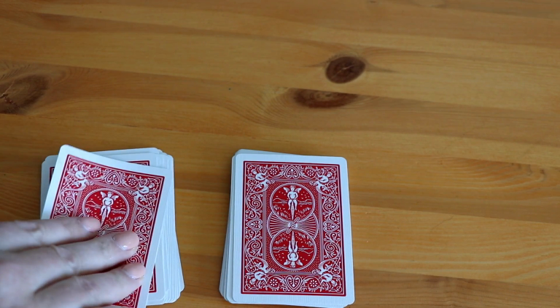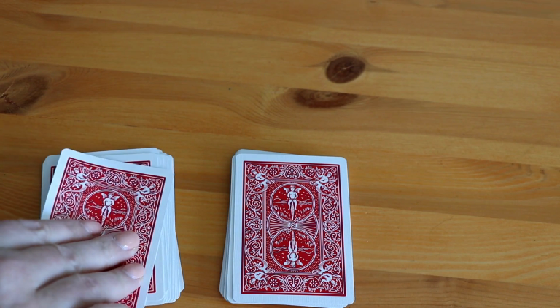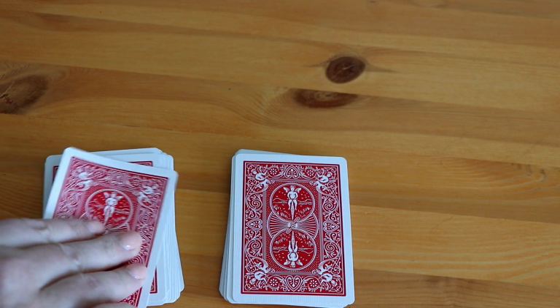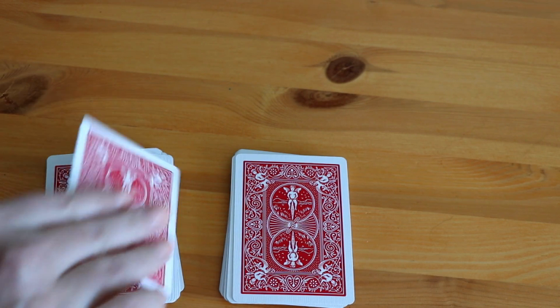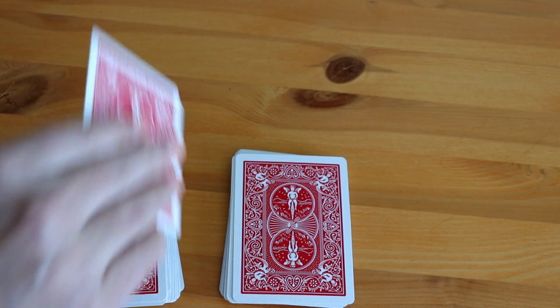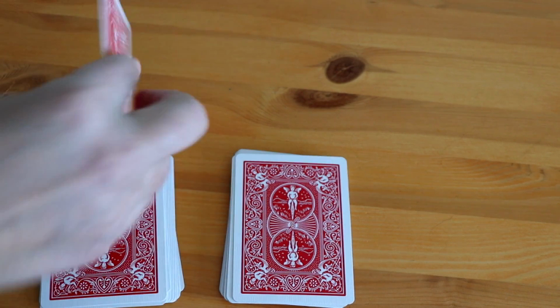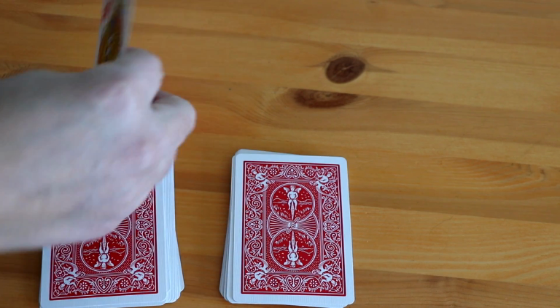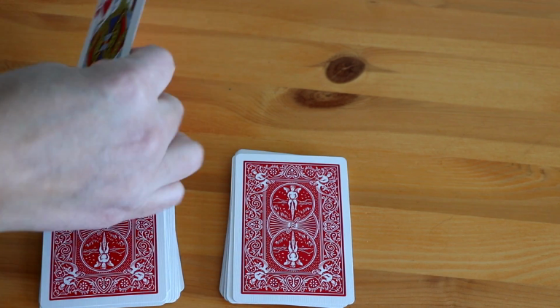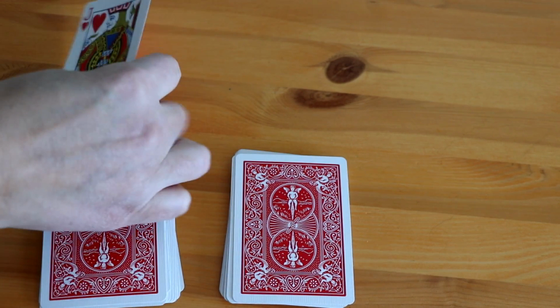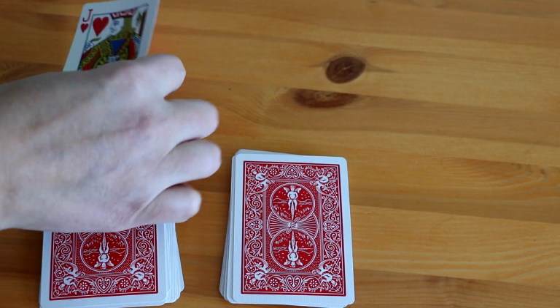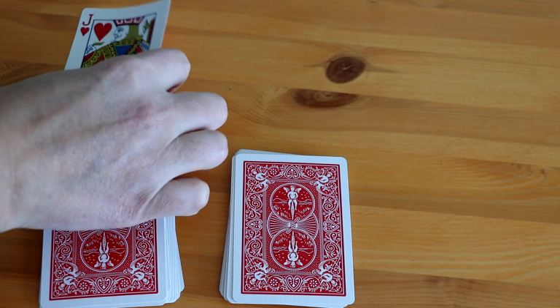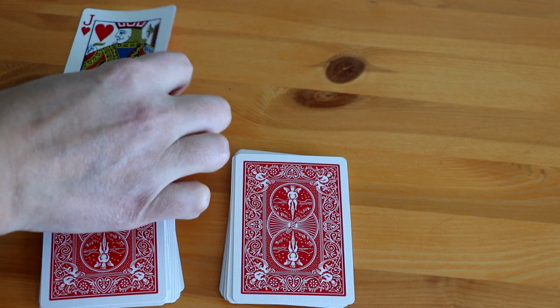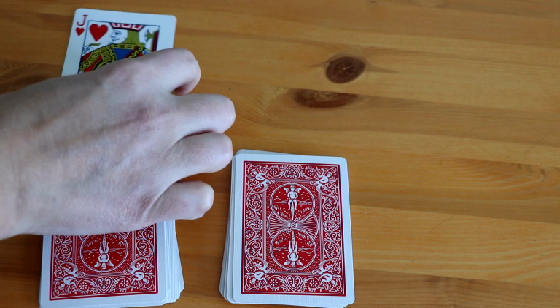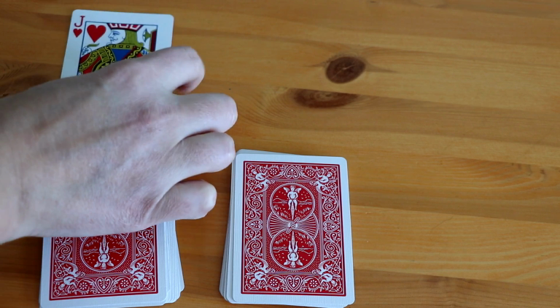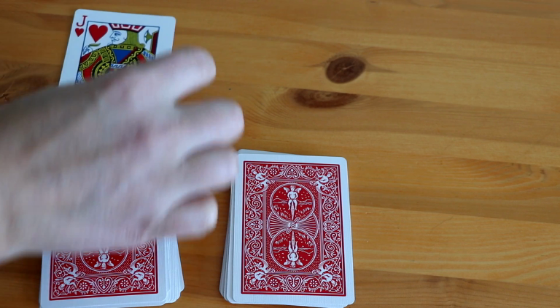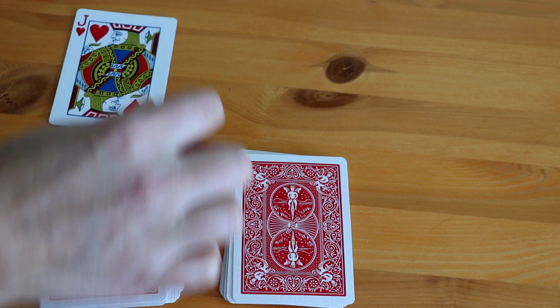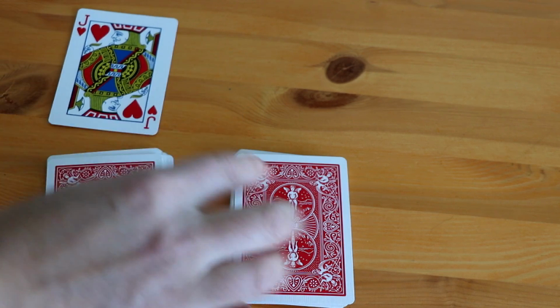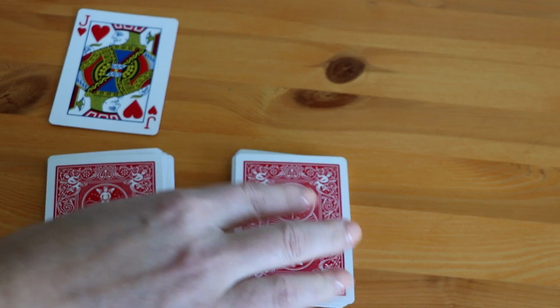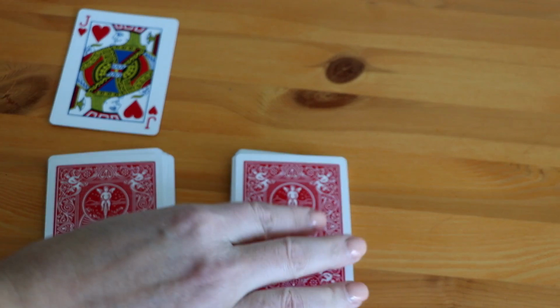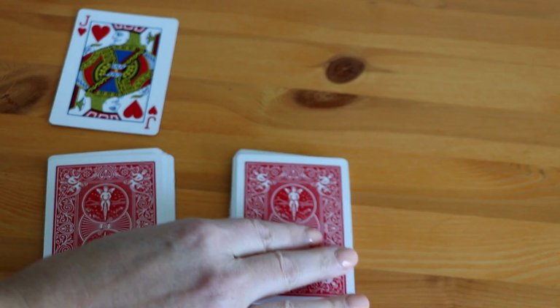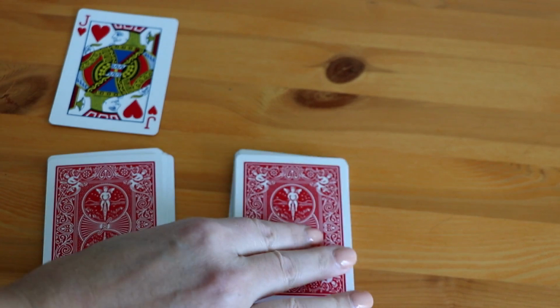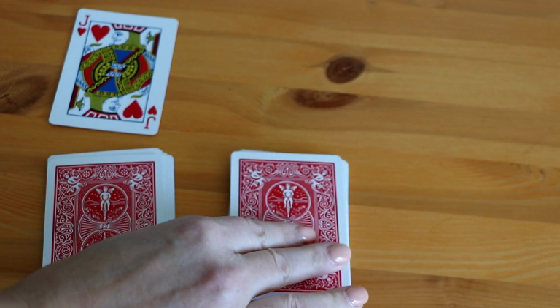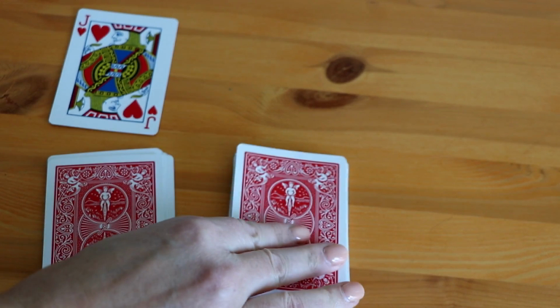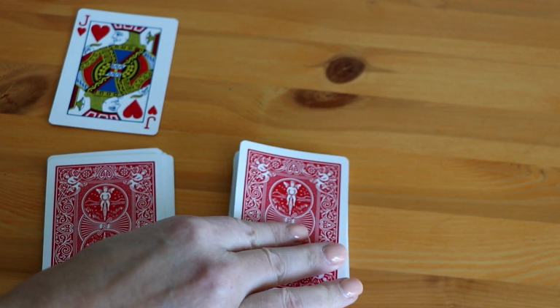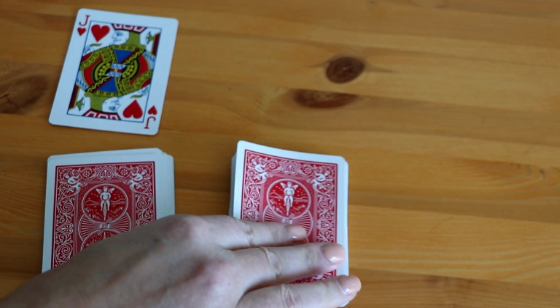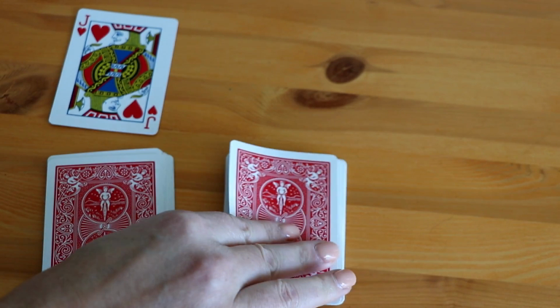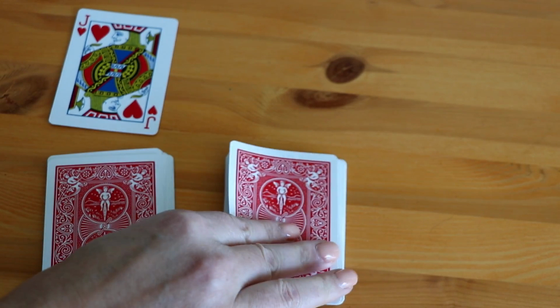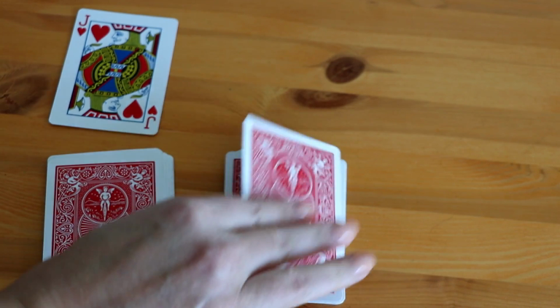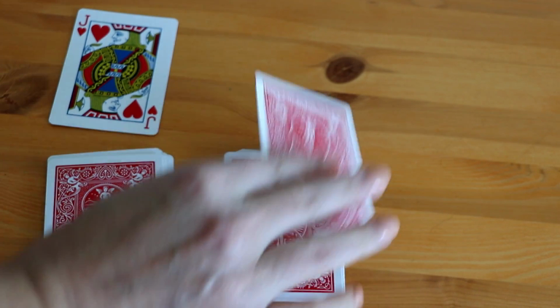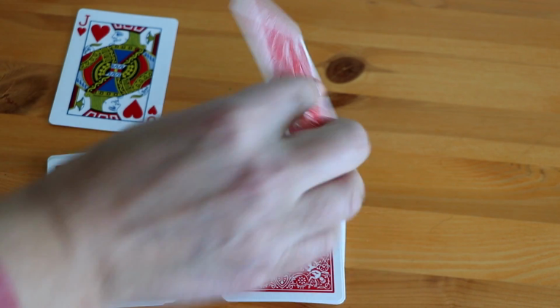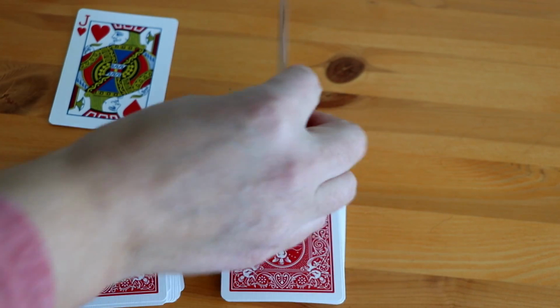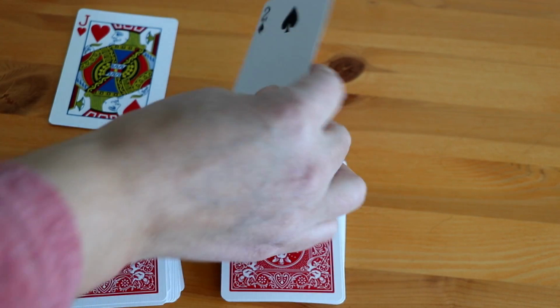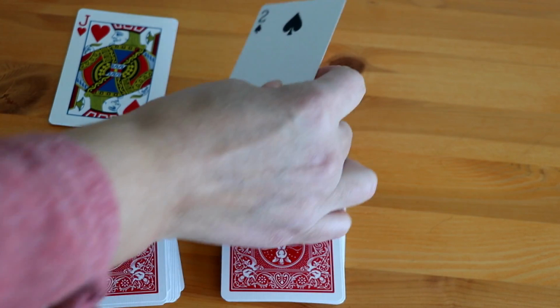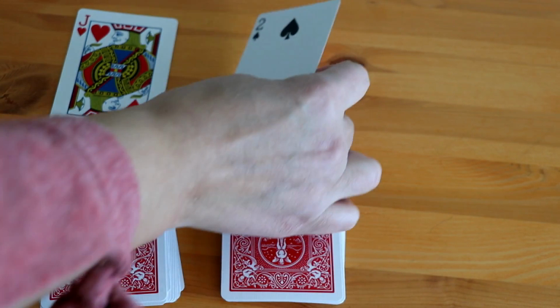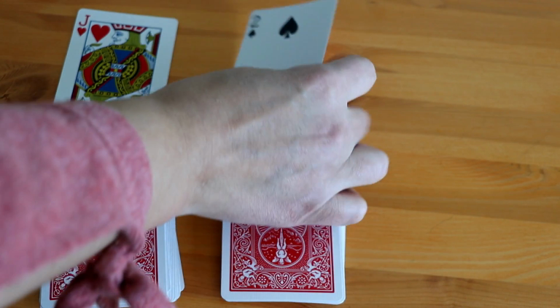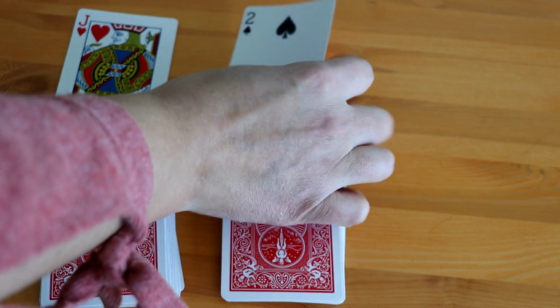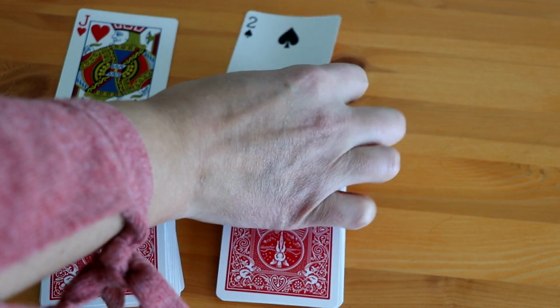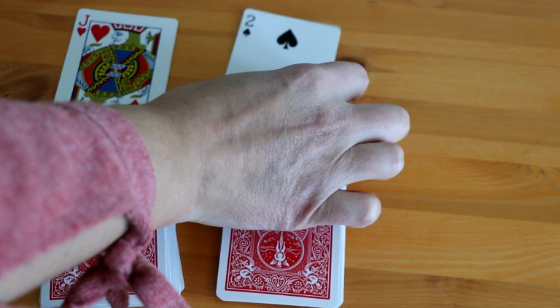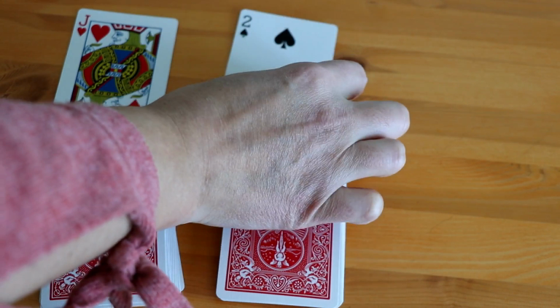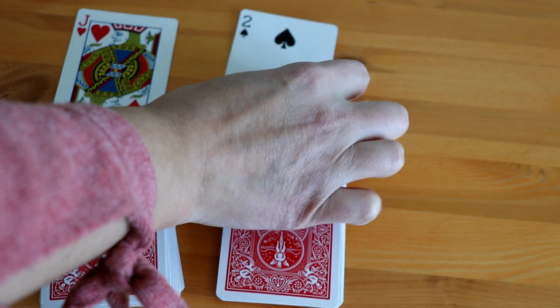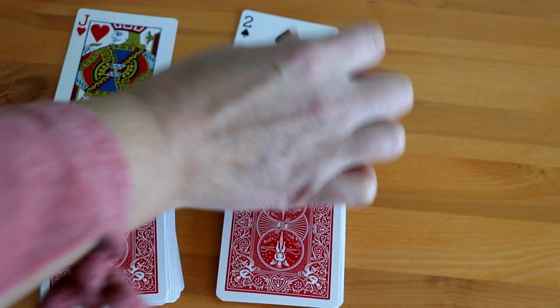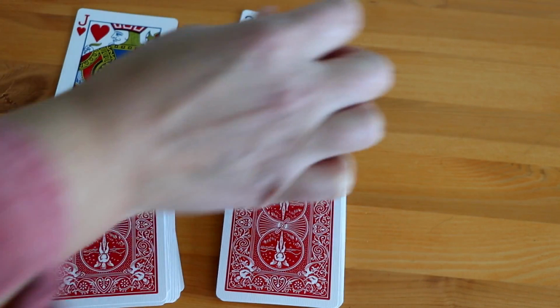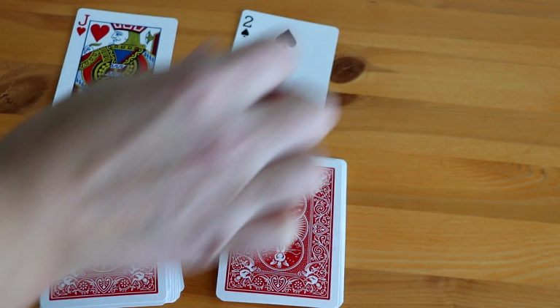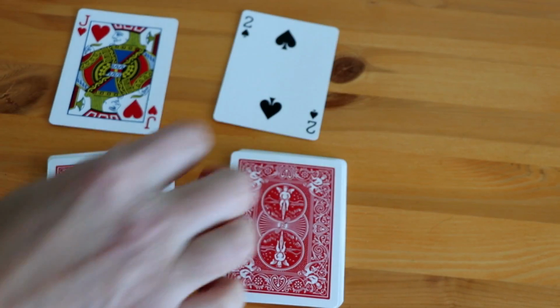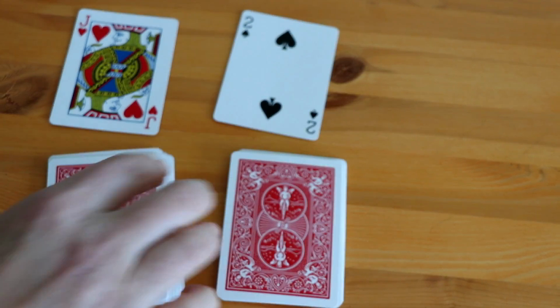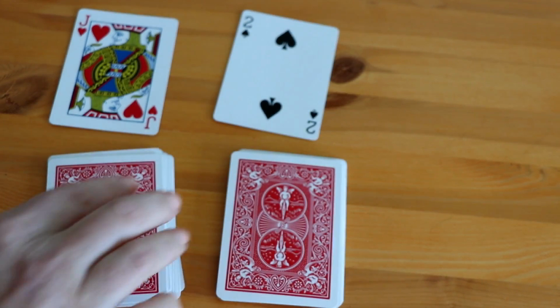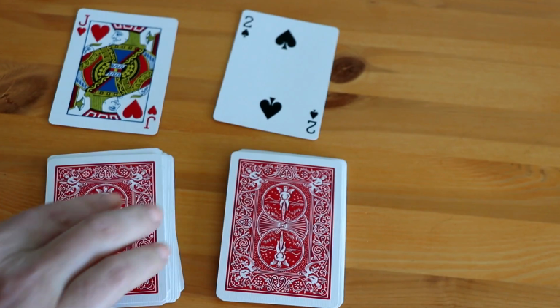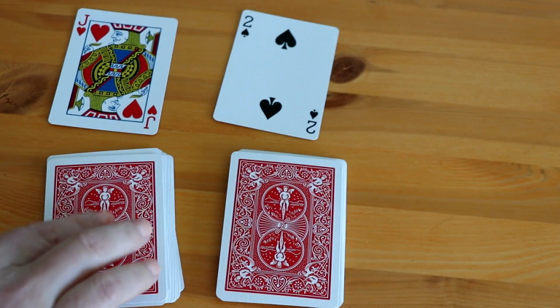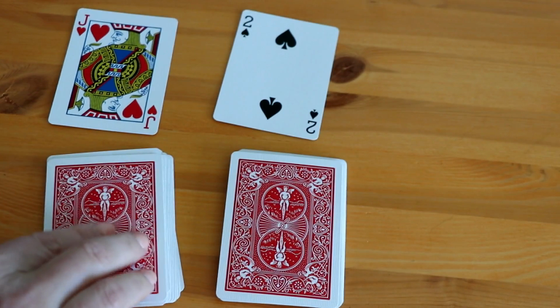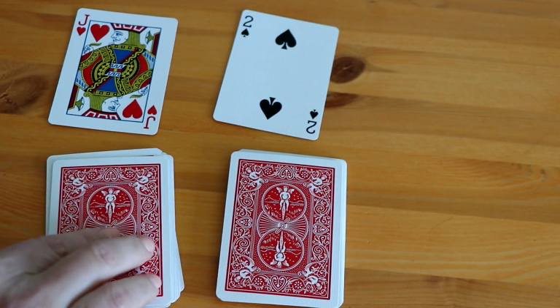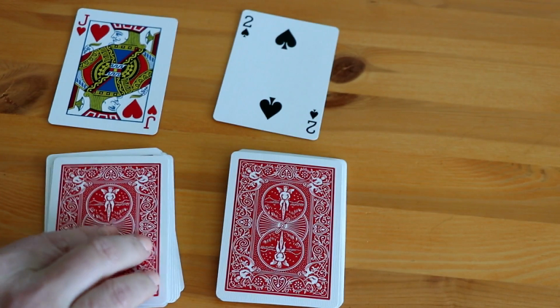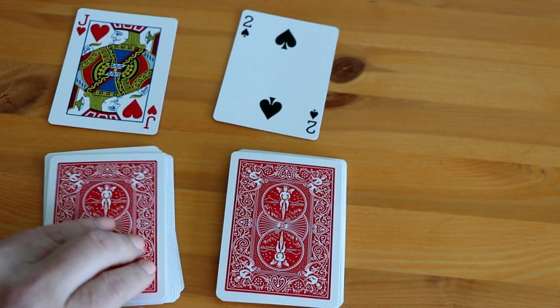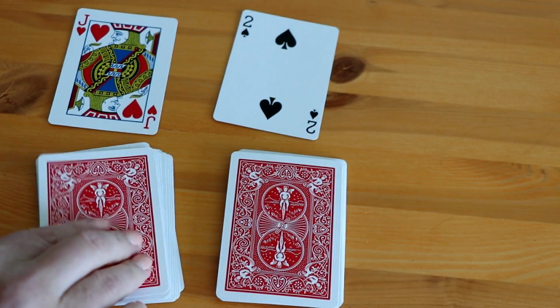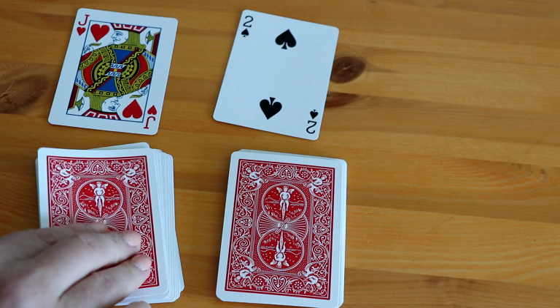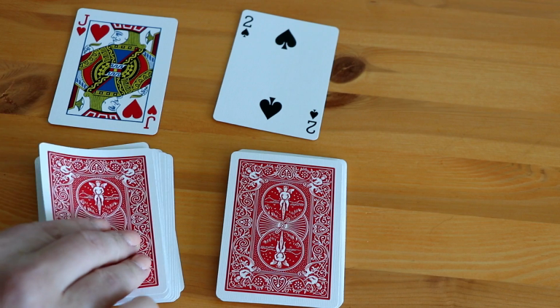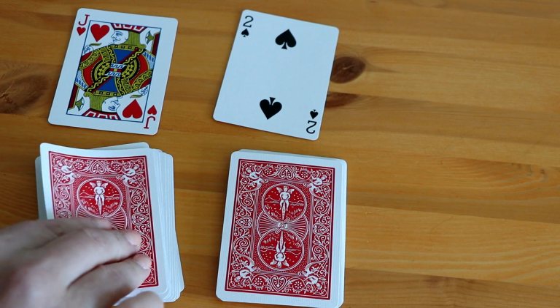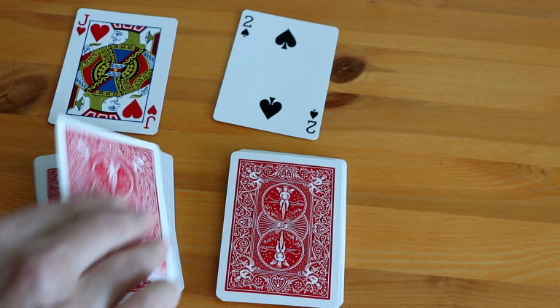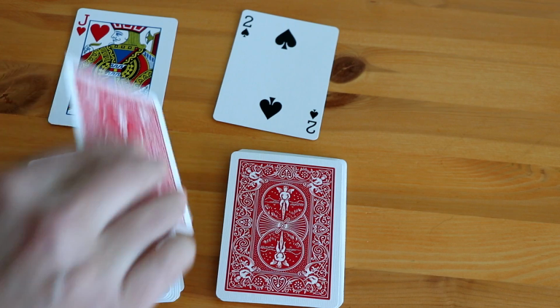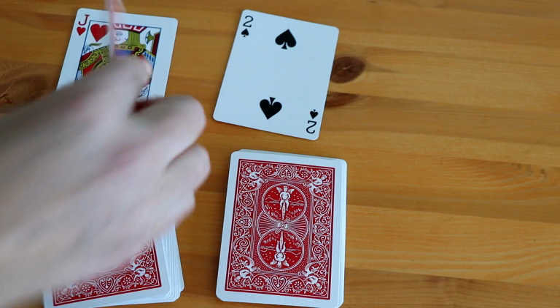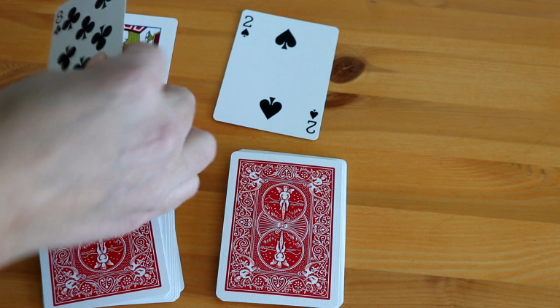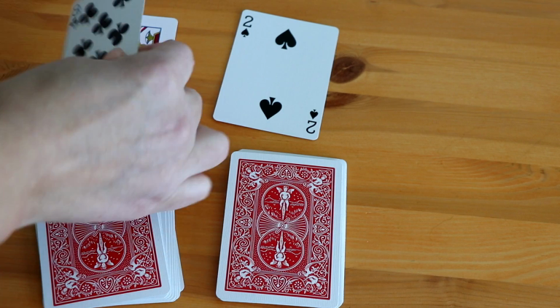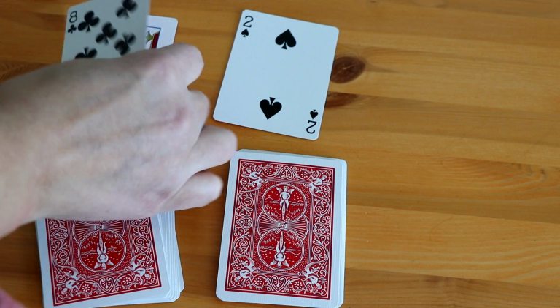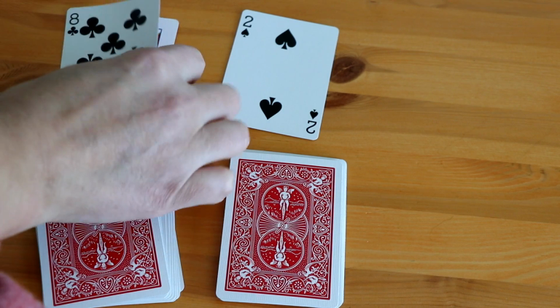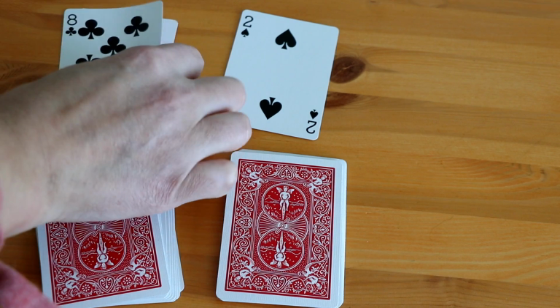Students will continue playing like this until one of the players has all the cards. The goal of the game is to get all the cards.